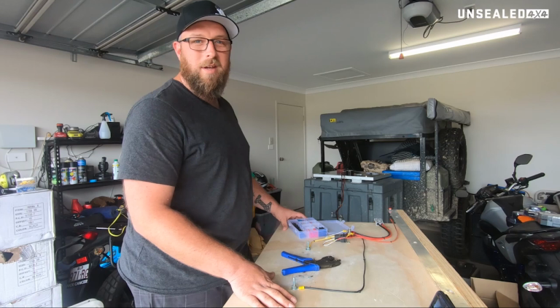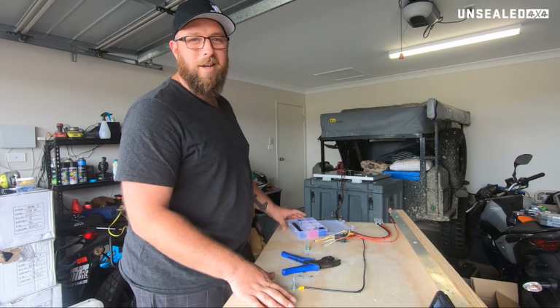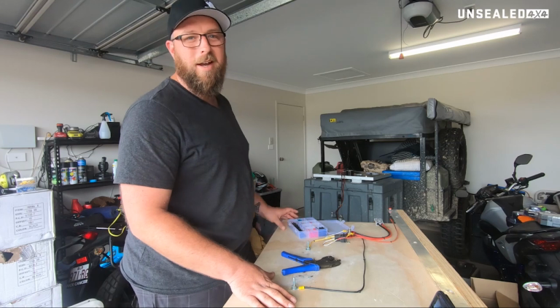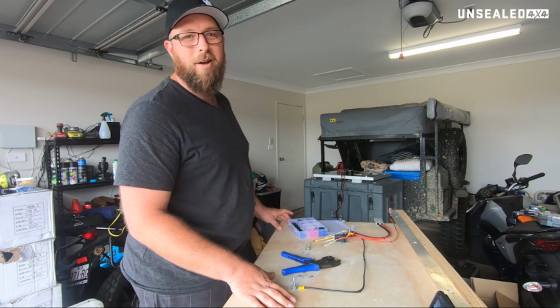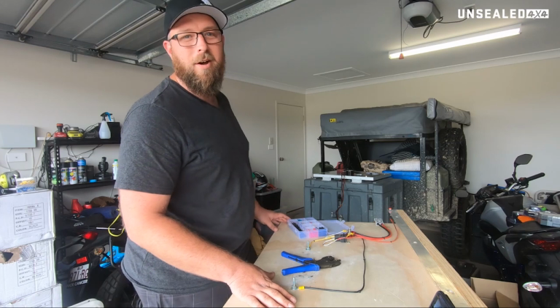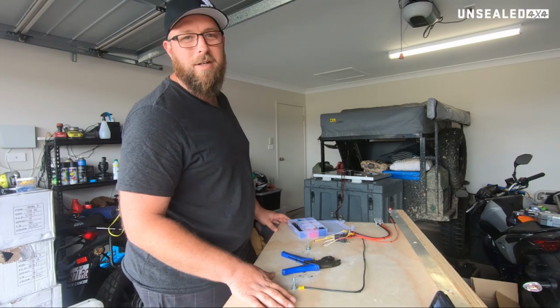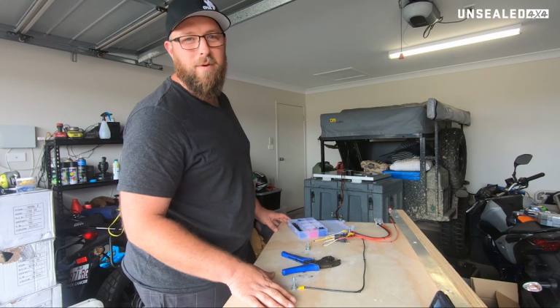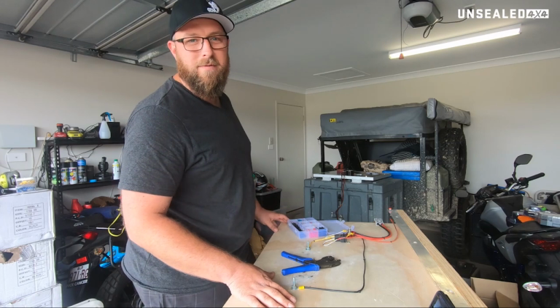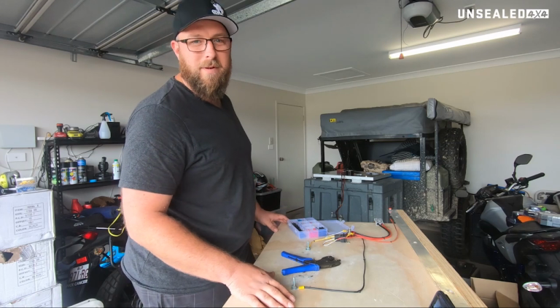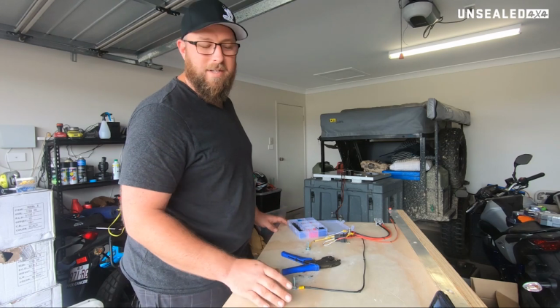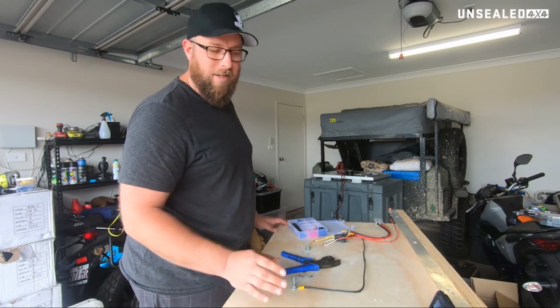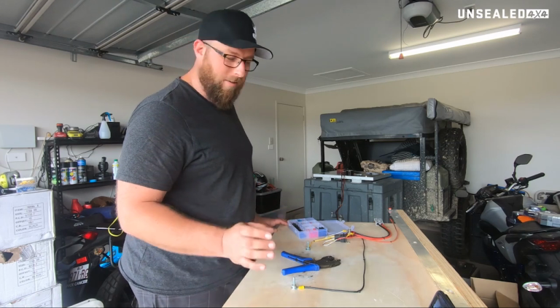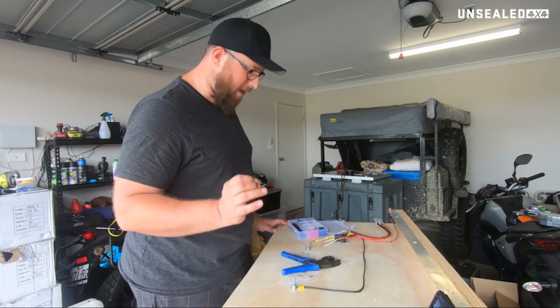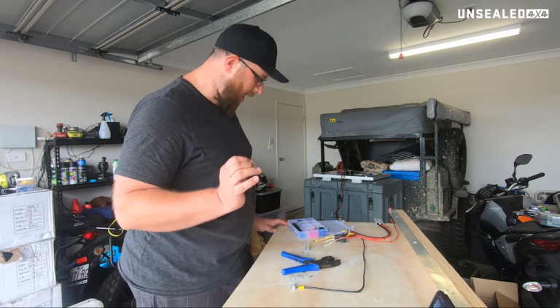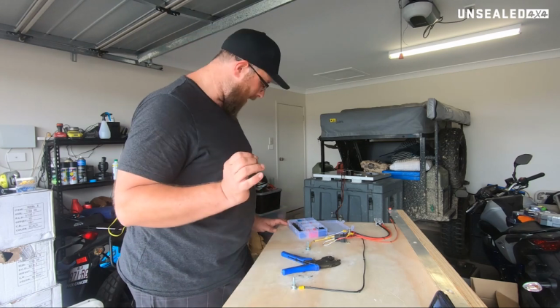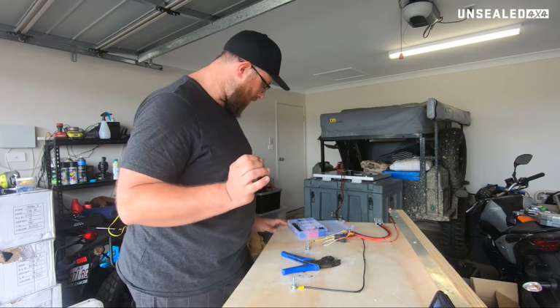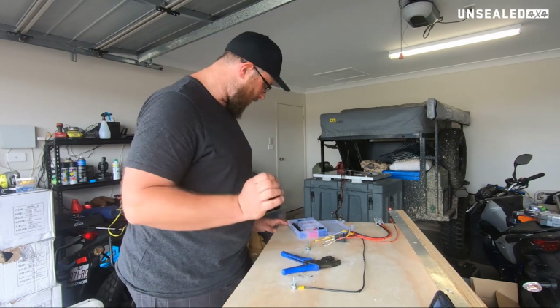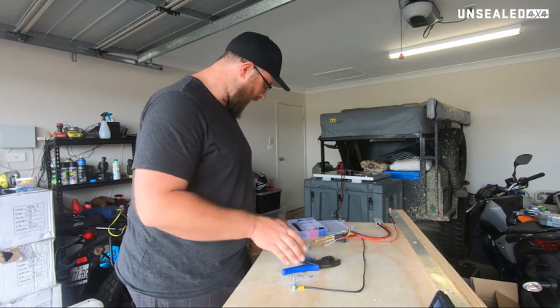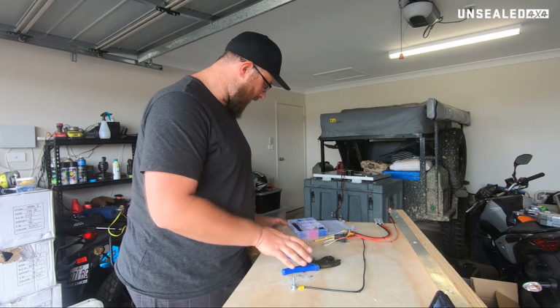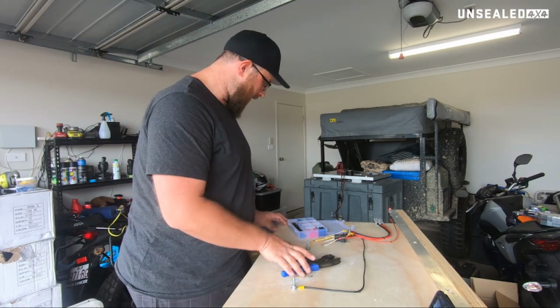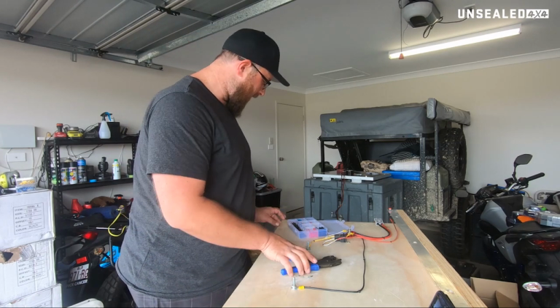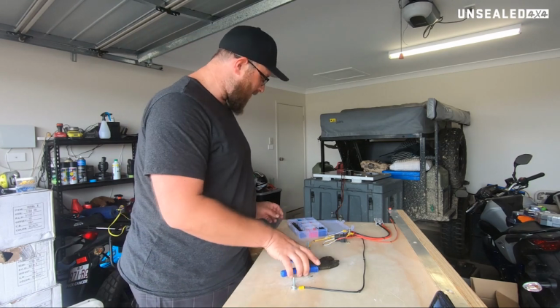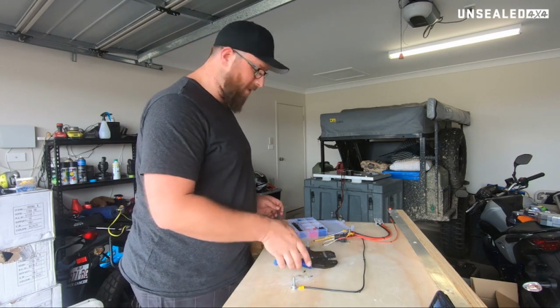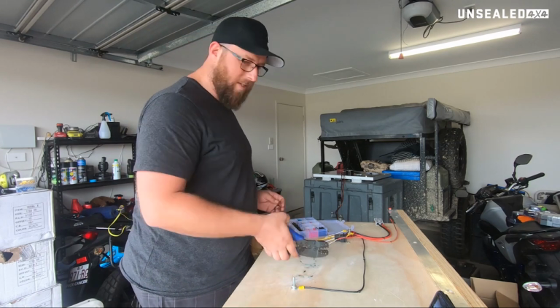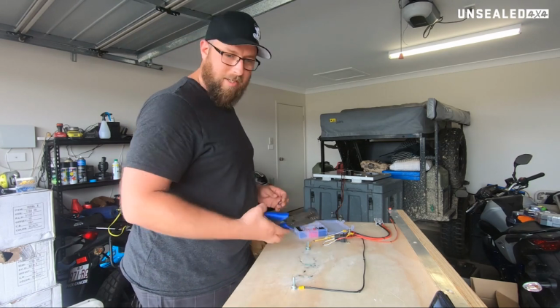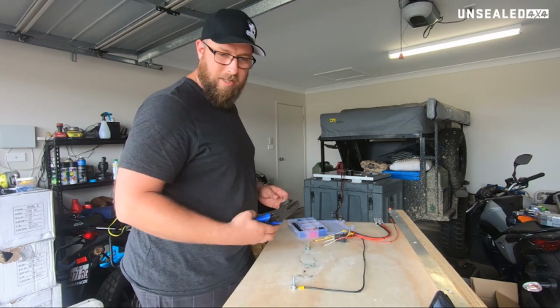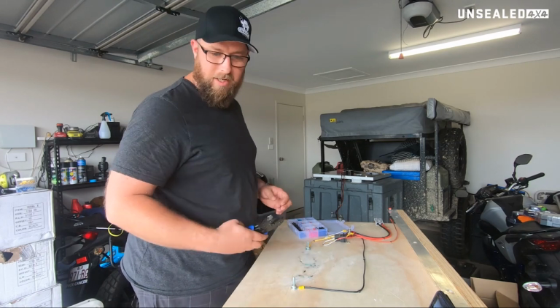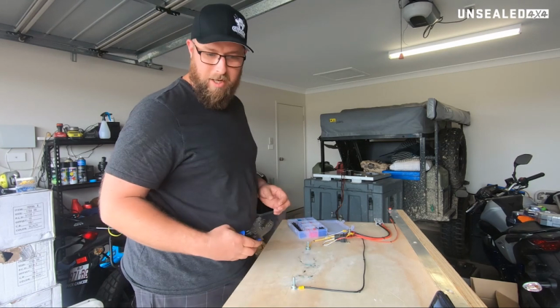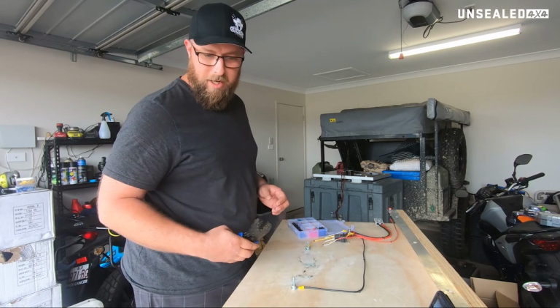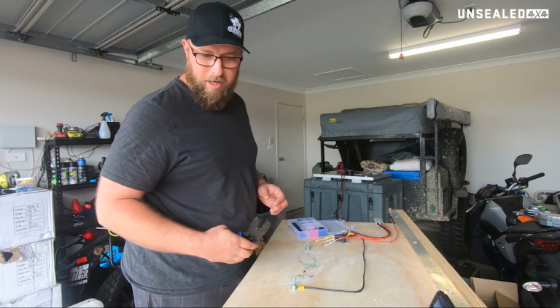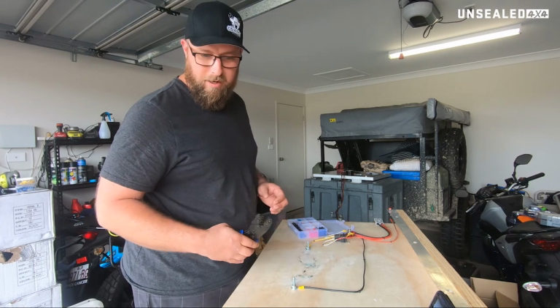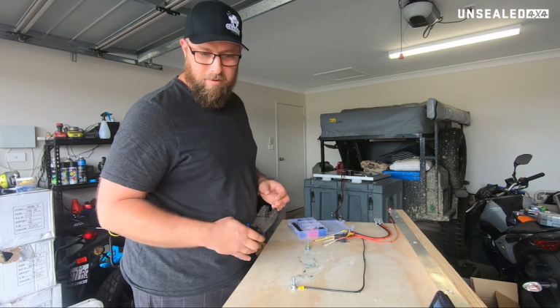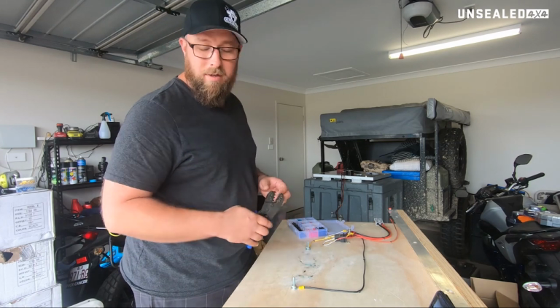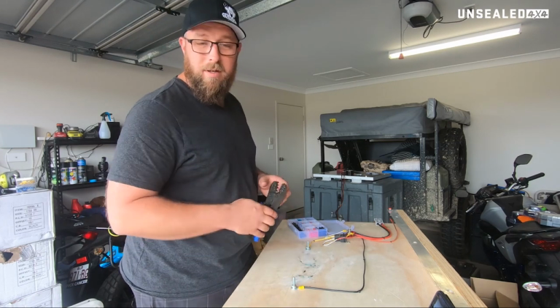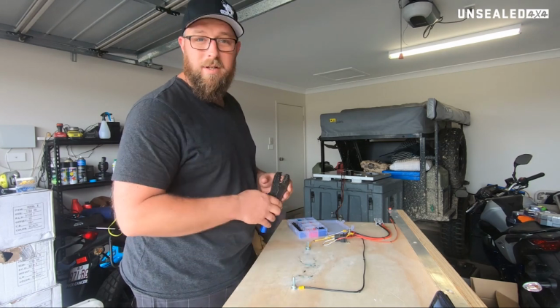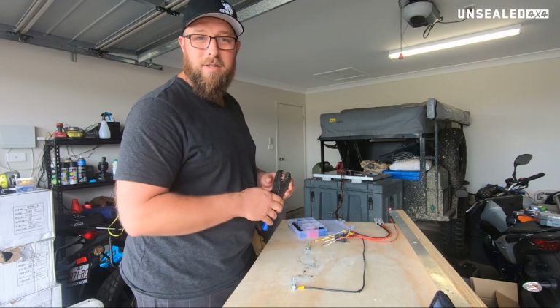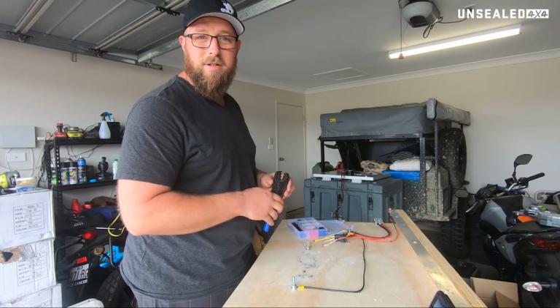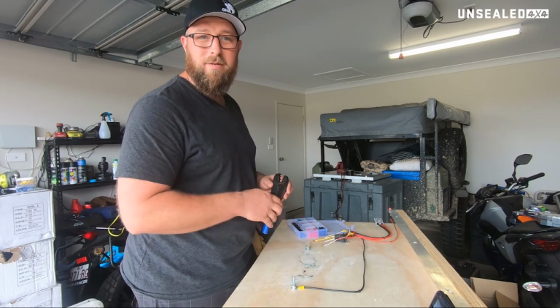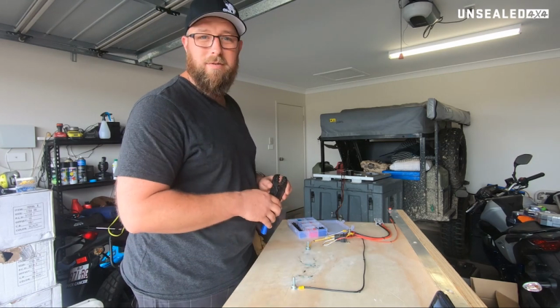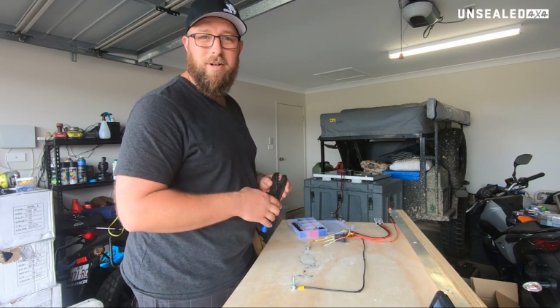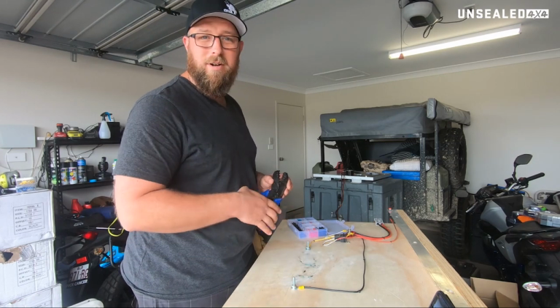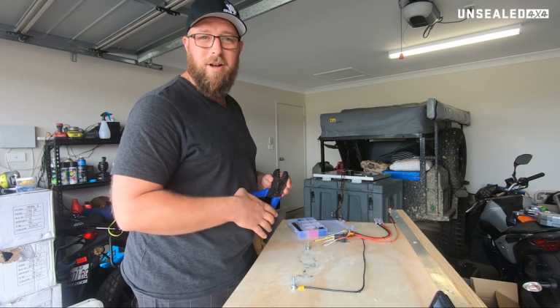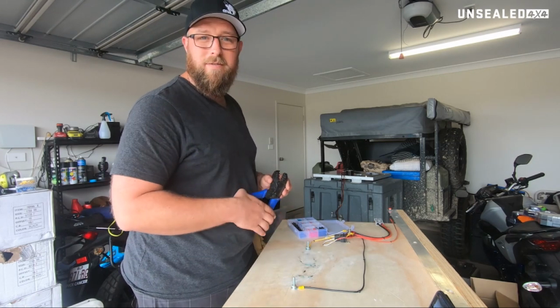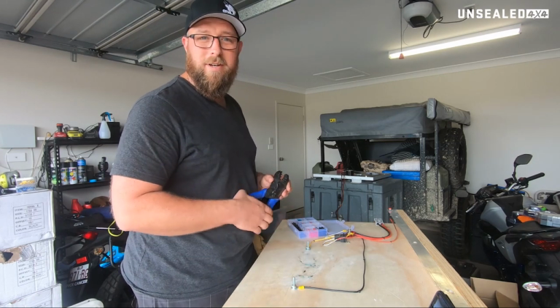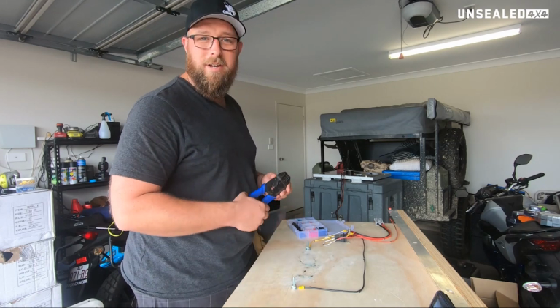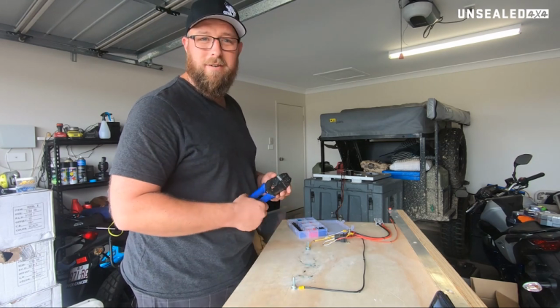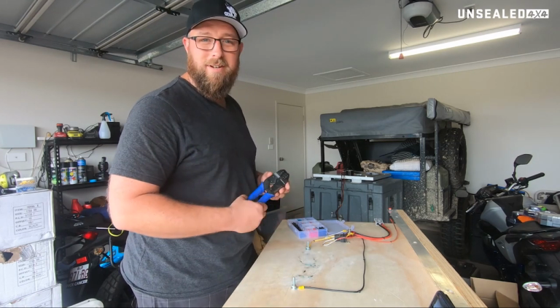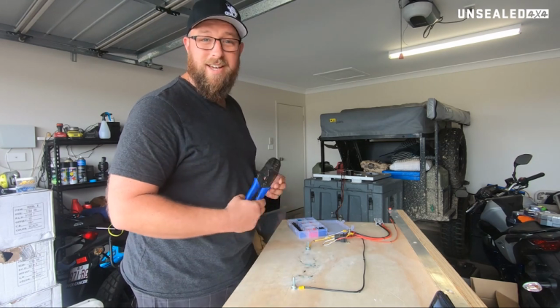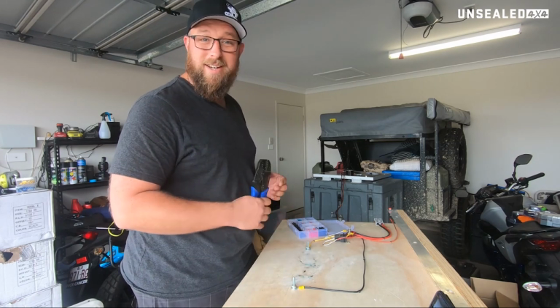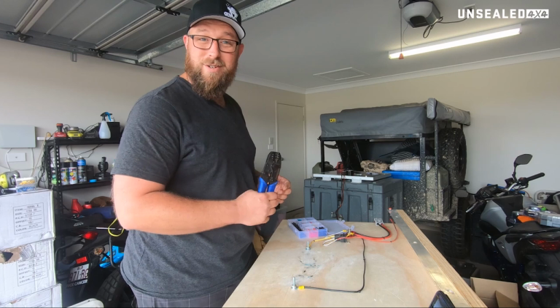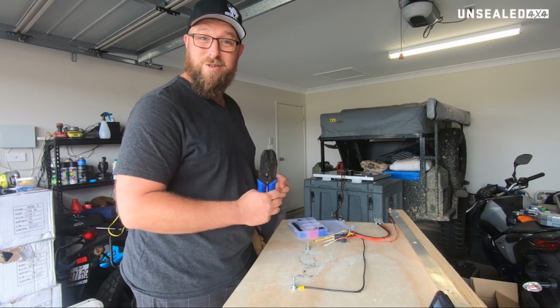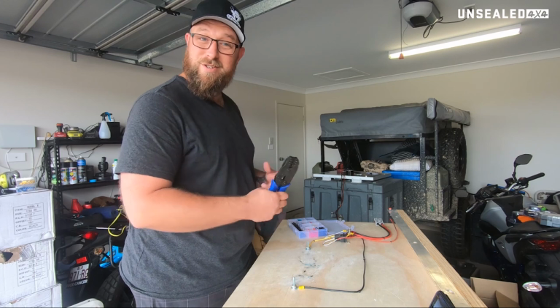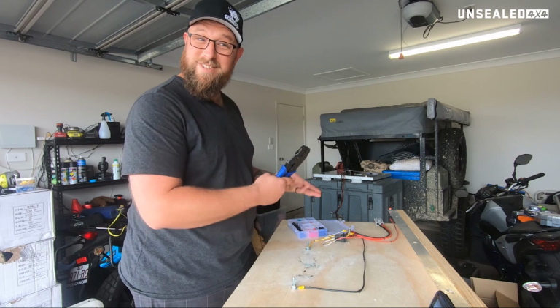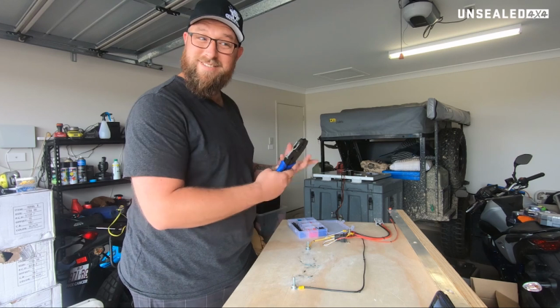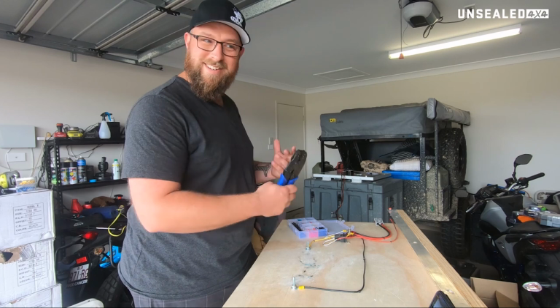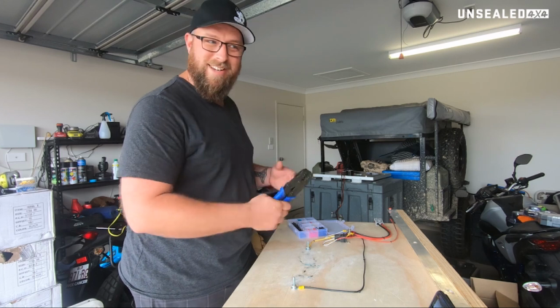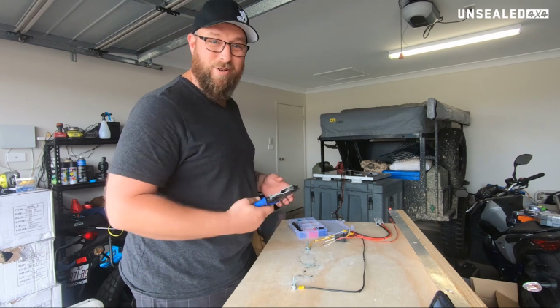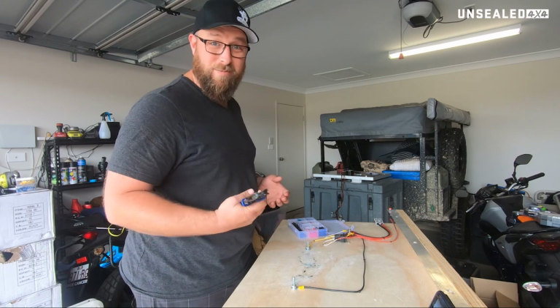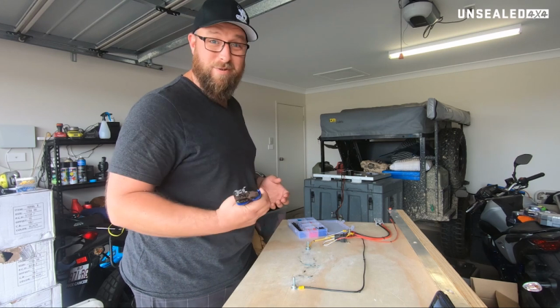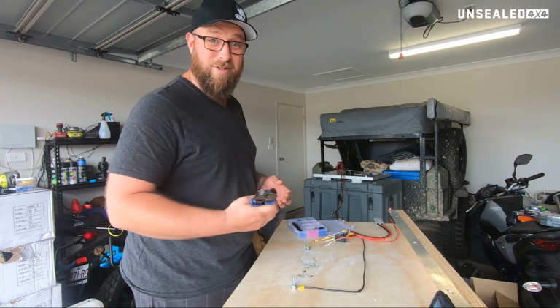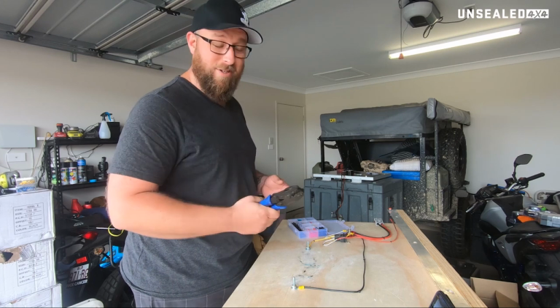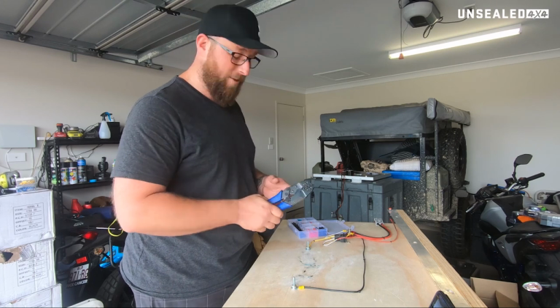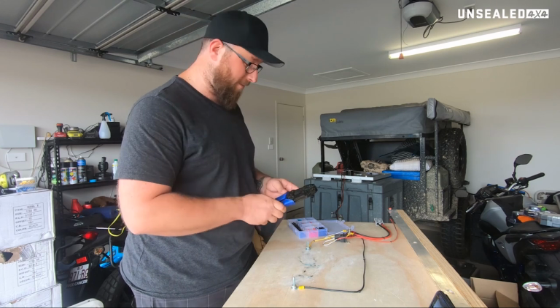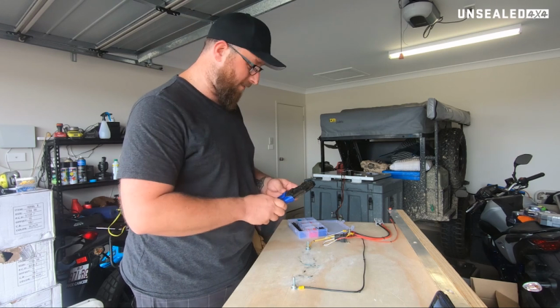G'day guys, Wes from Unsealed. Chances are you've just seen our soldering iron video on how to use it and how not to burn yourself.